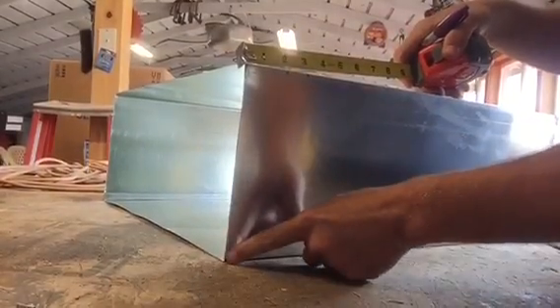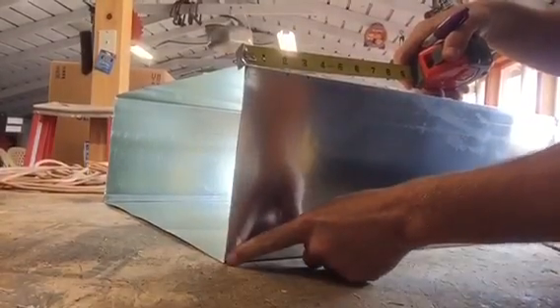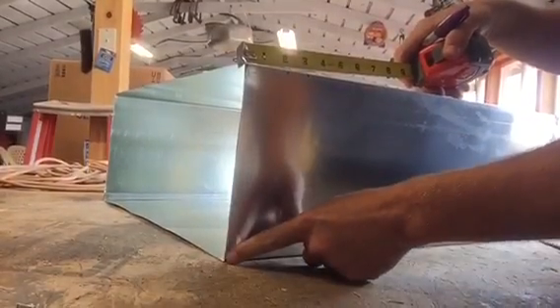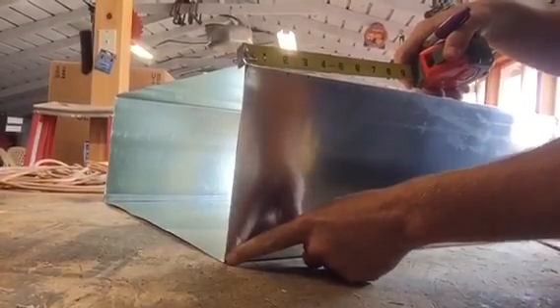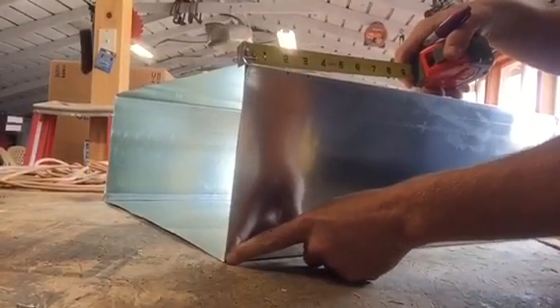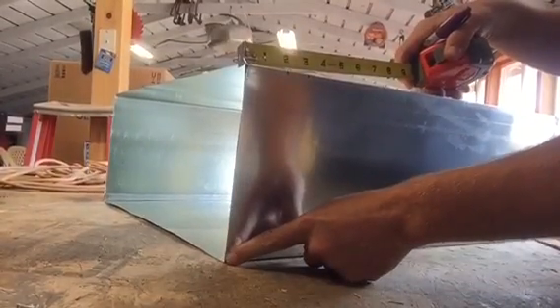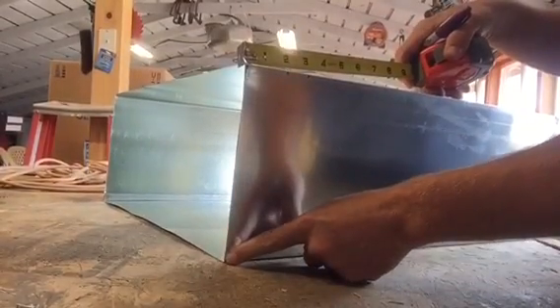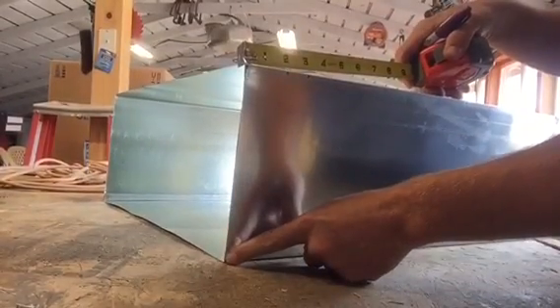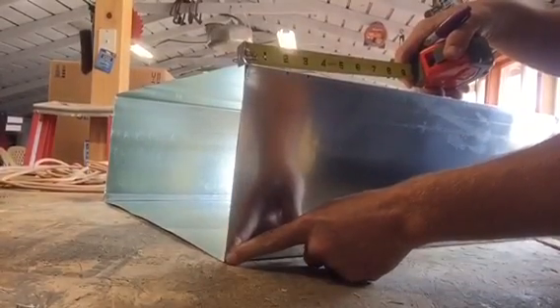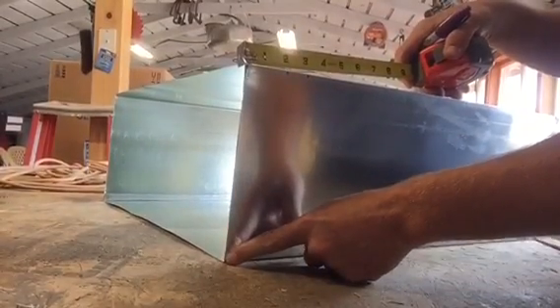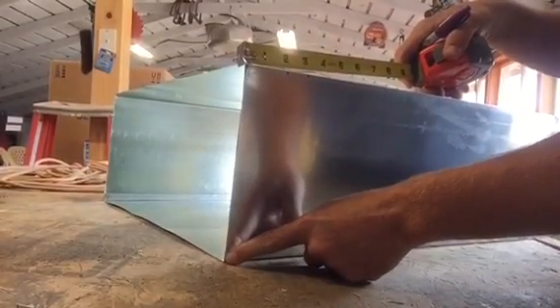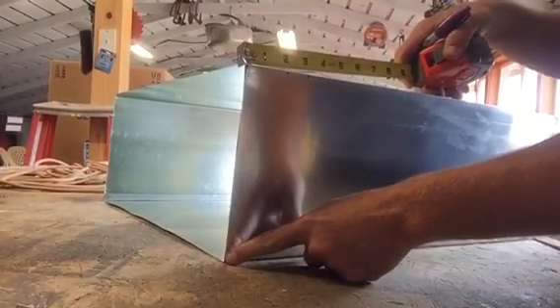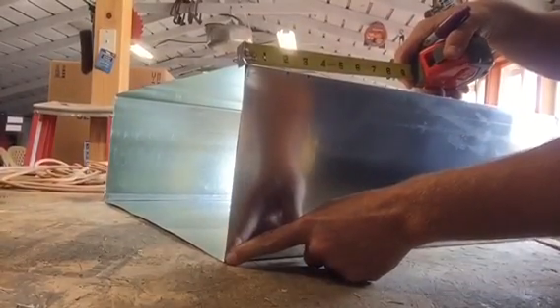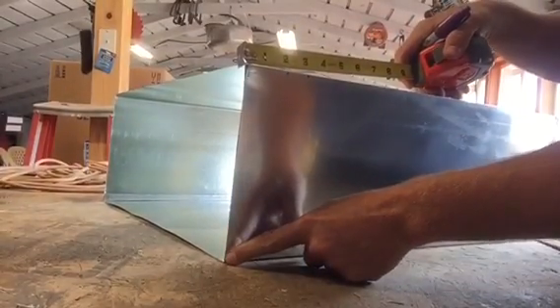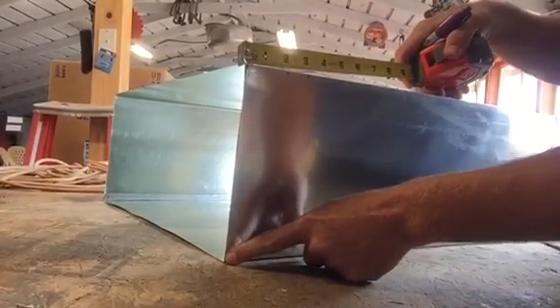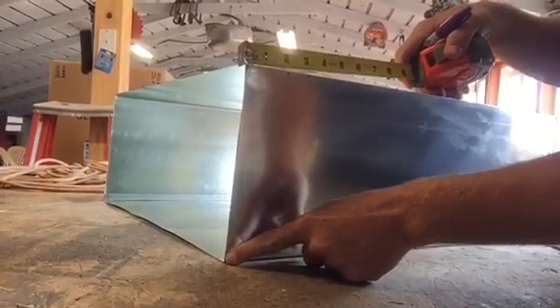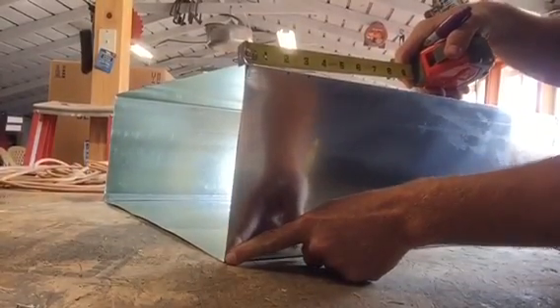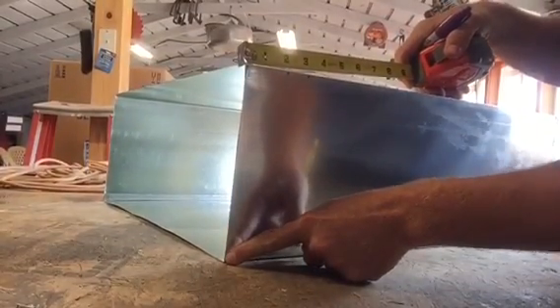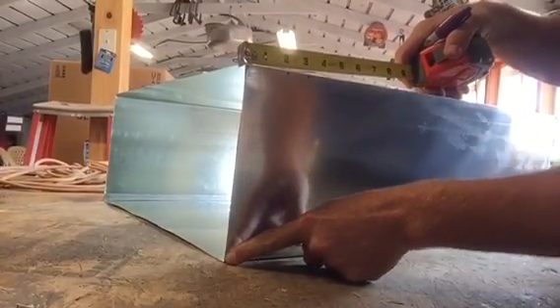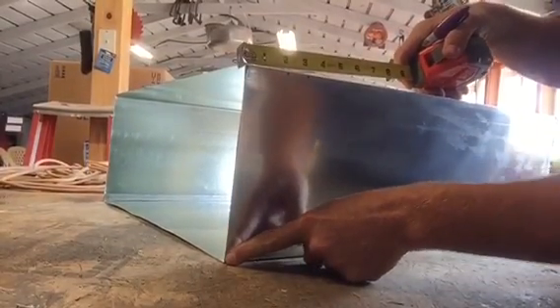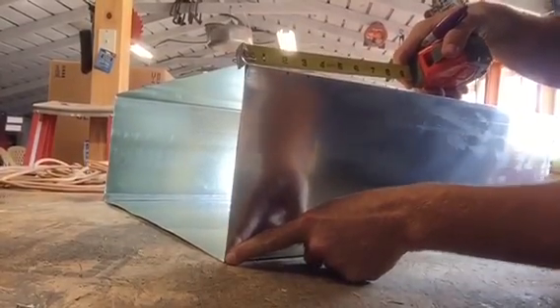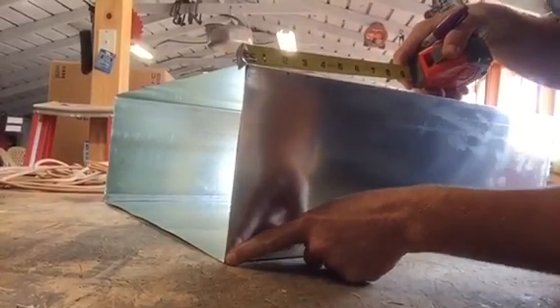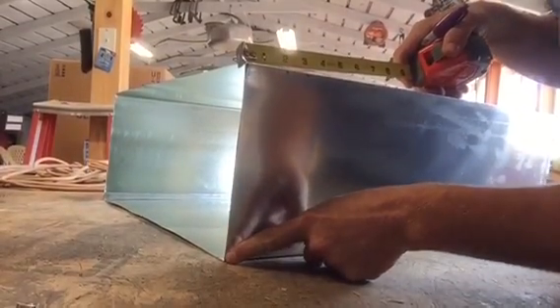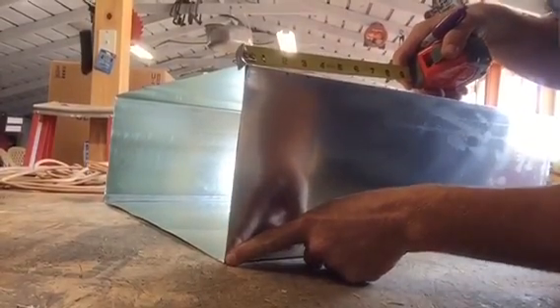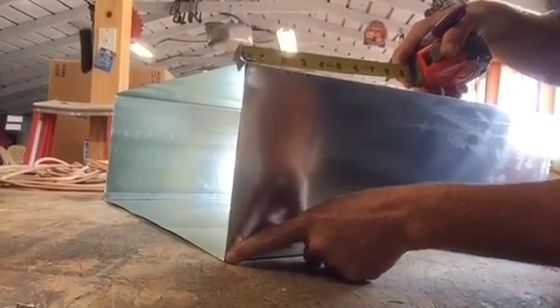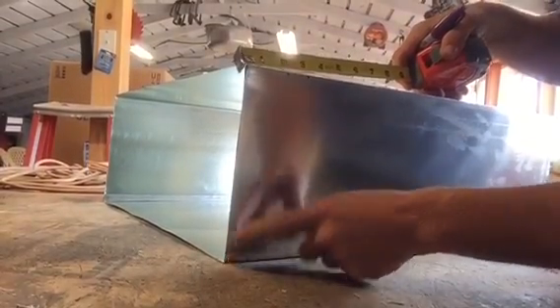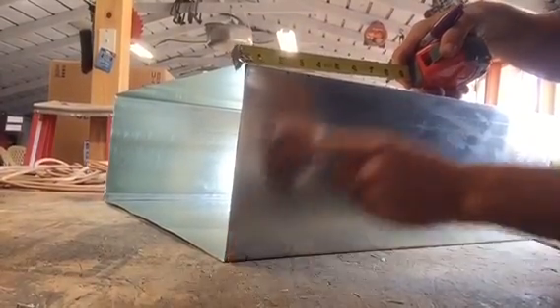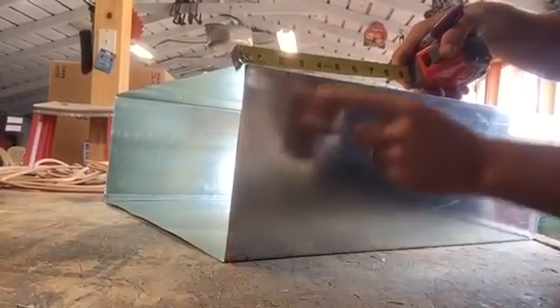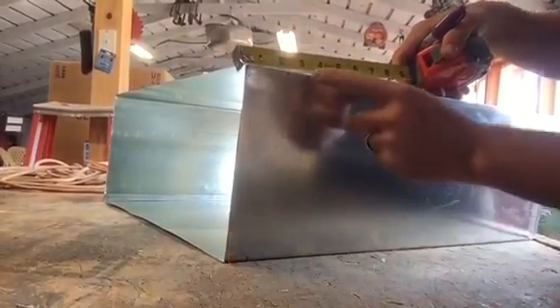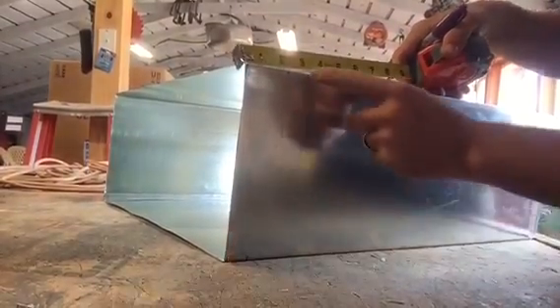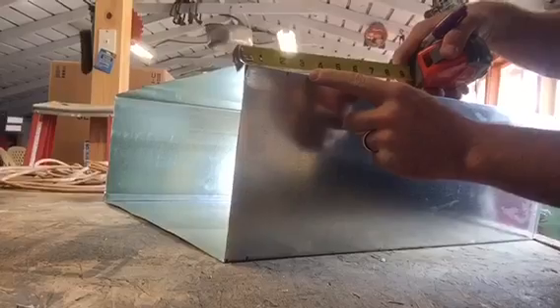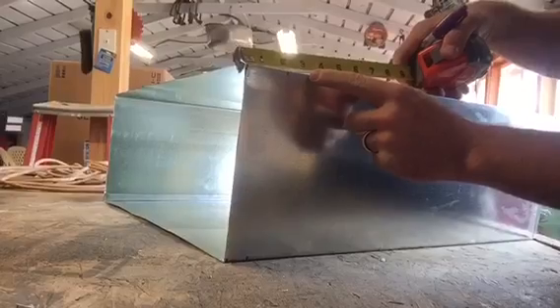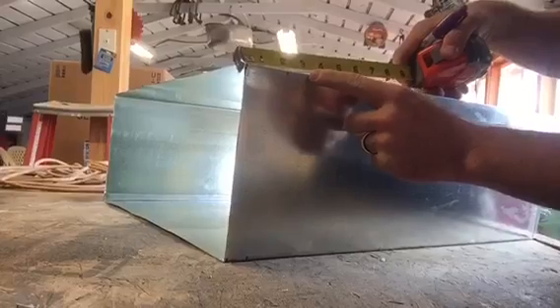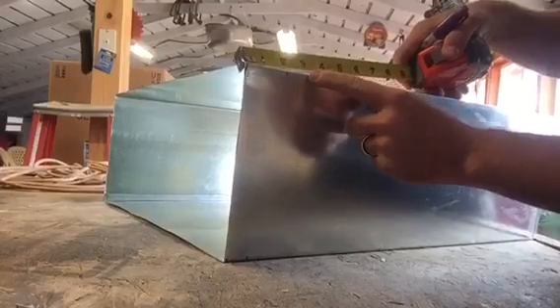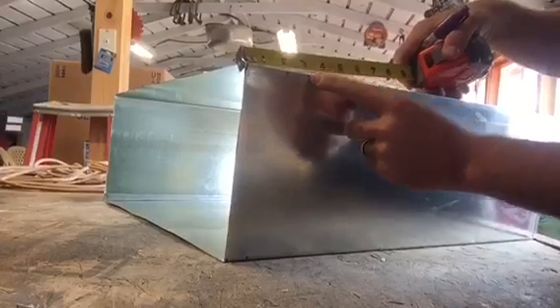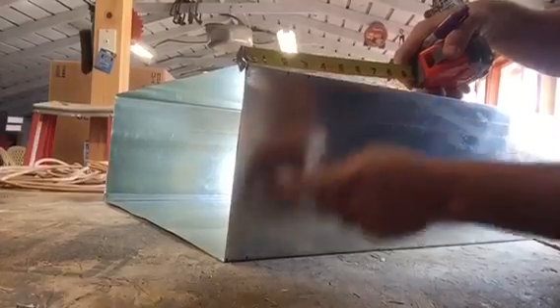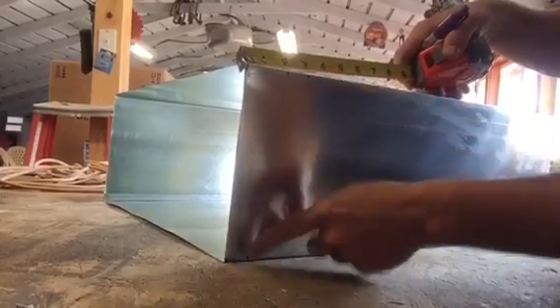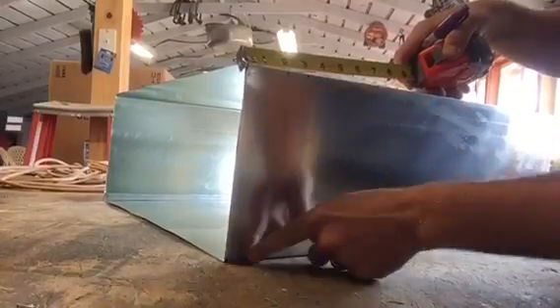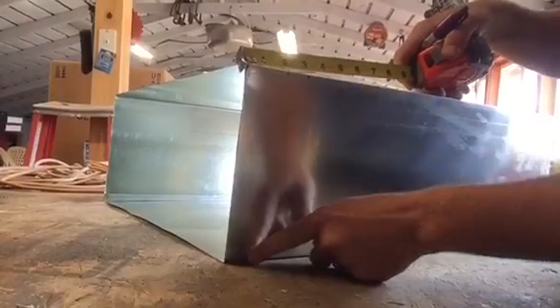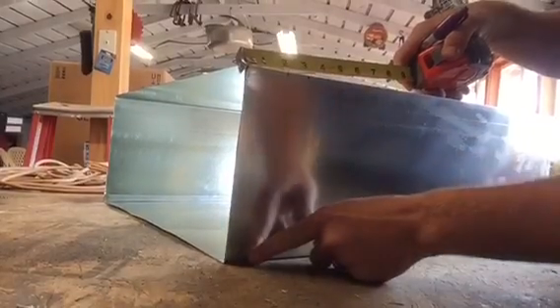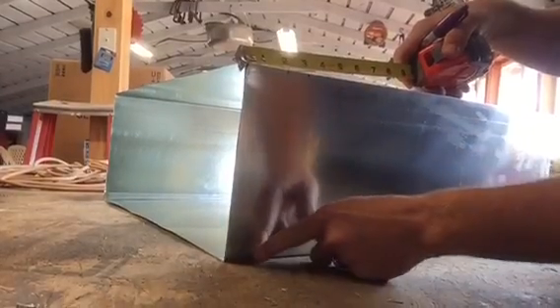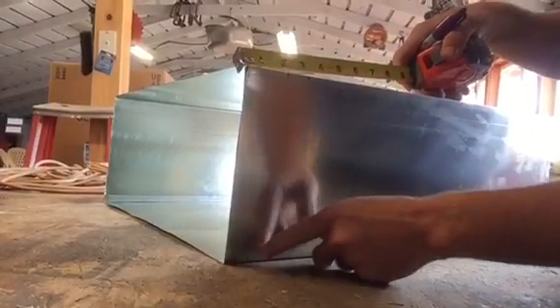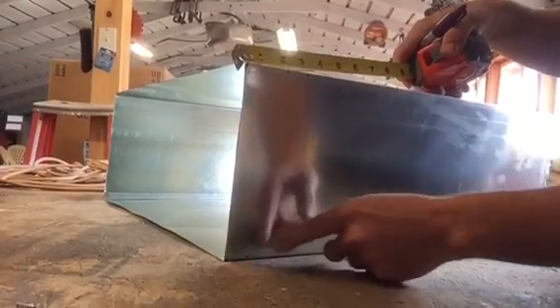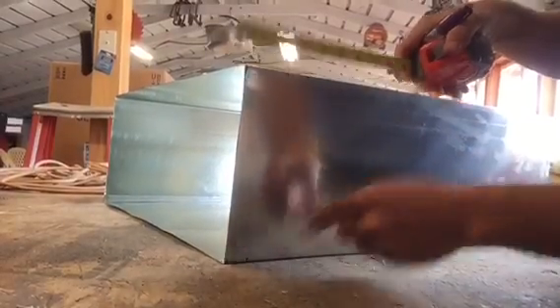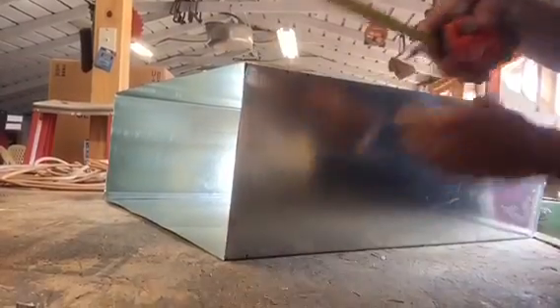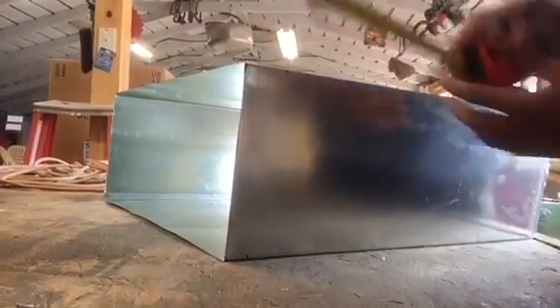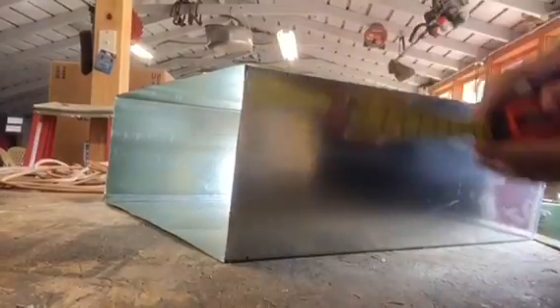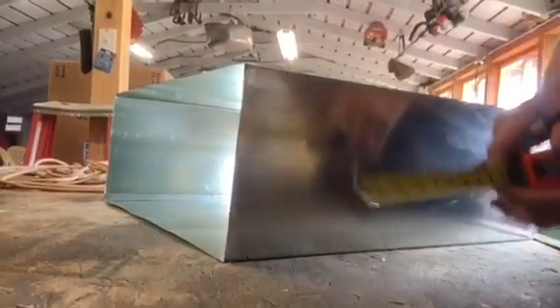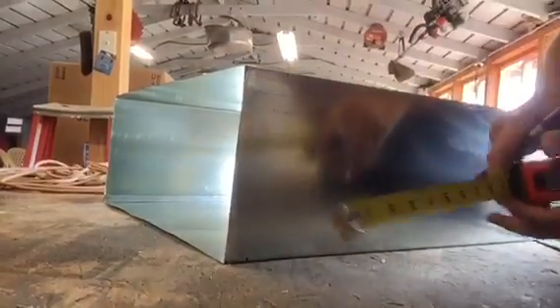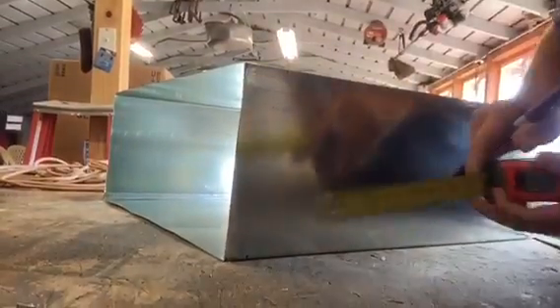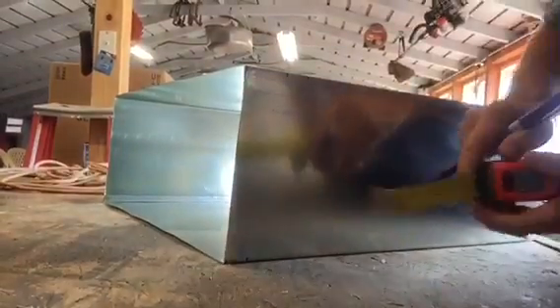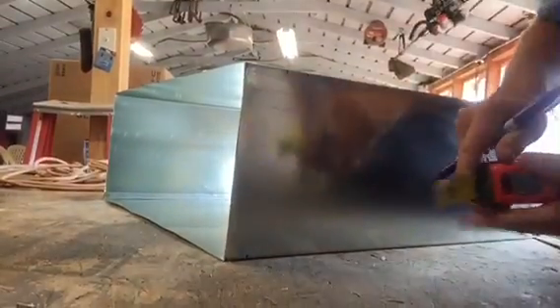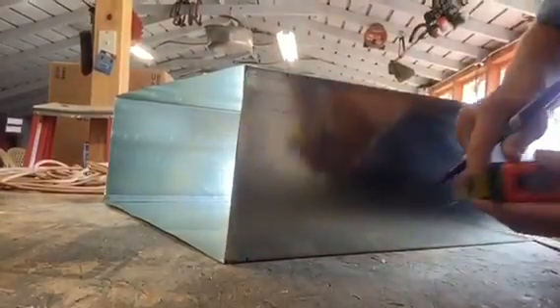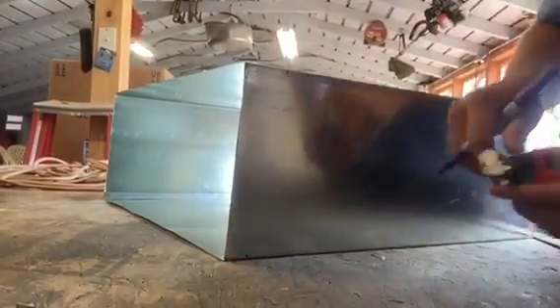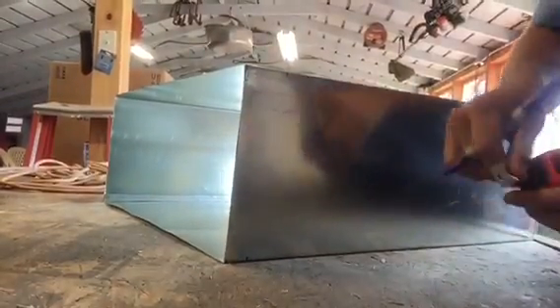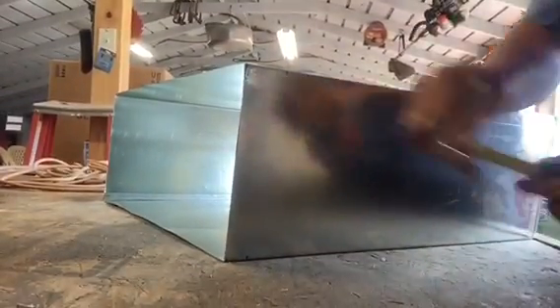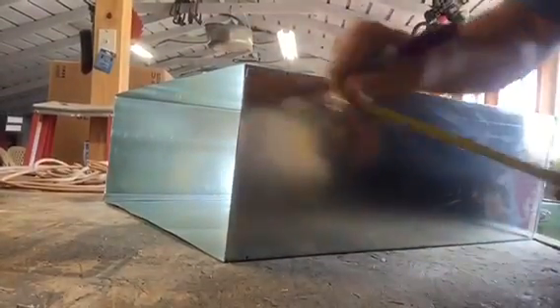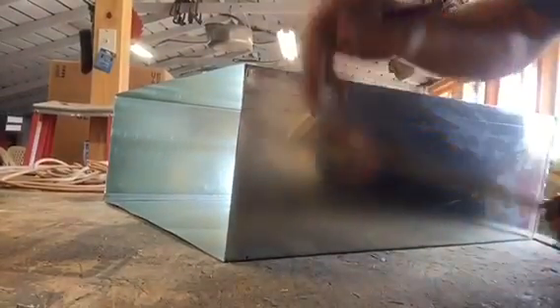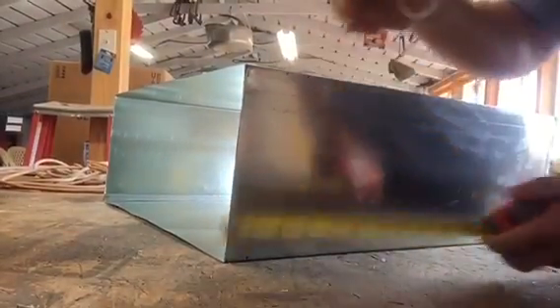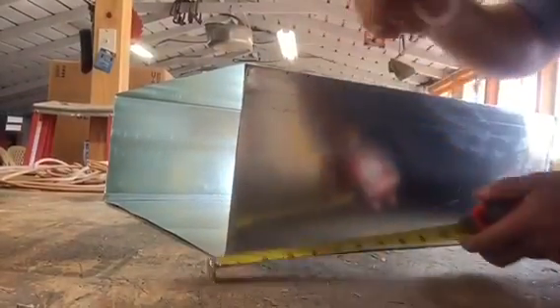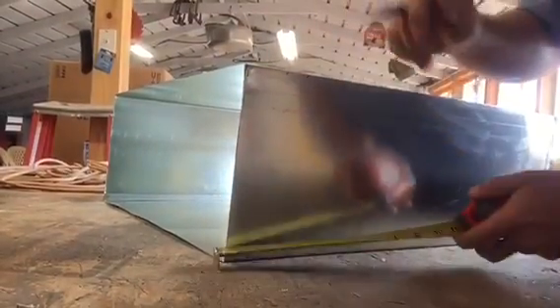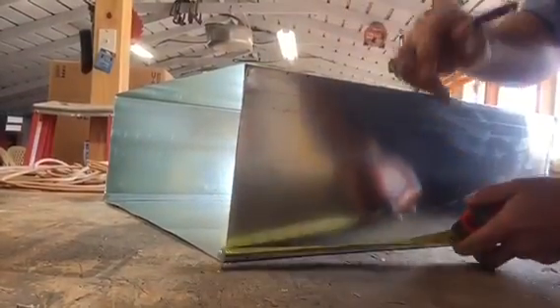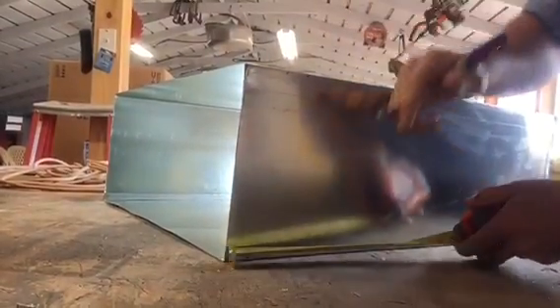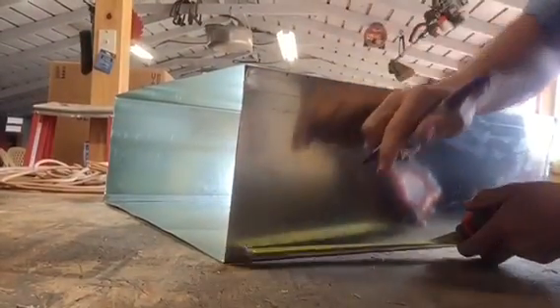Then we leave our inch mark, come back an inch, and put a mark for a drive.